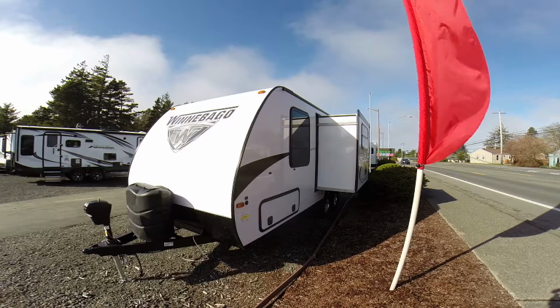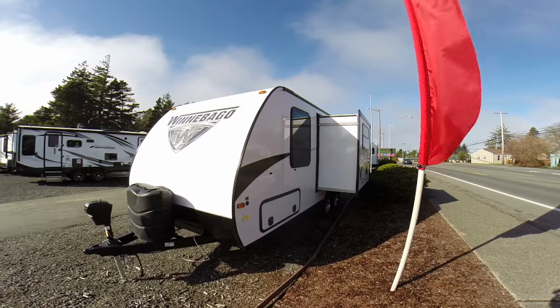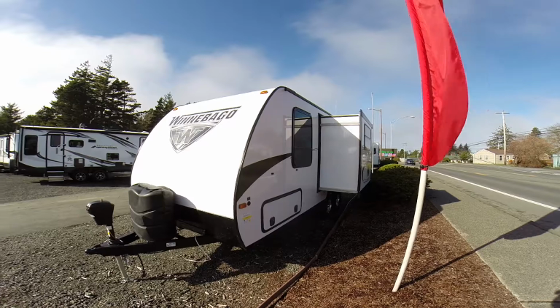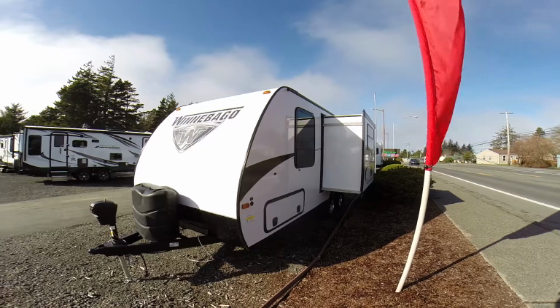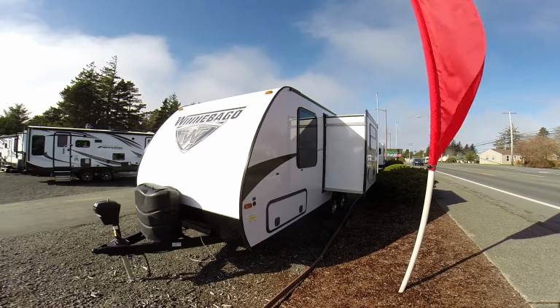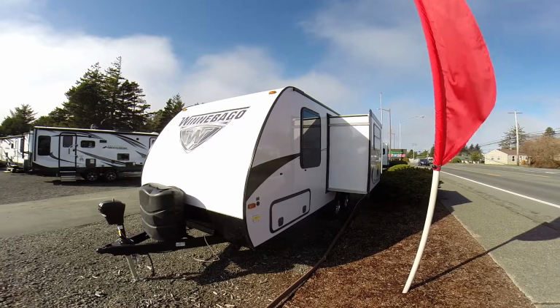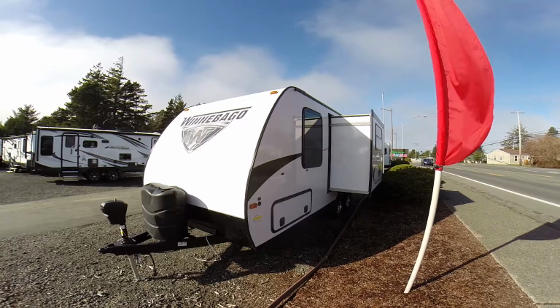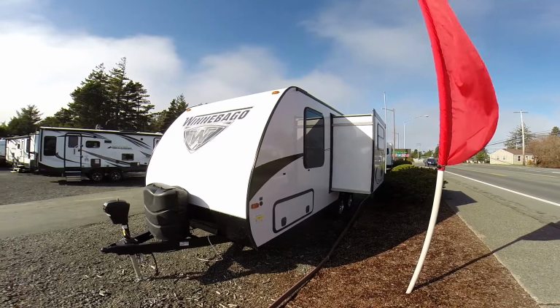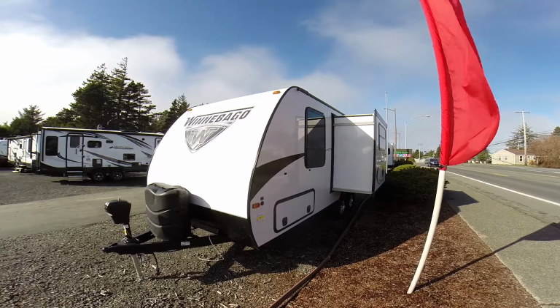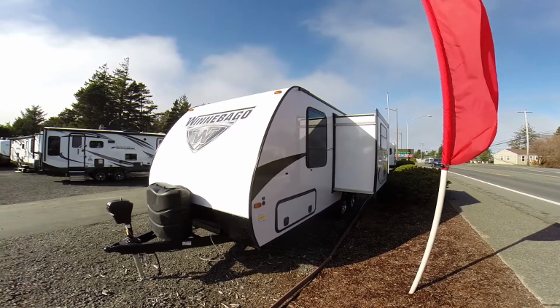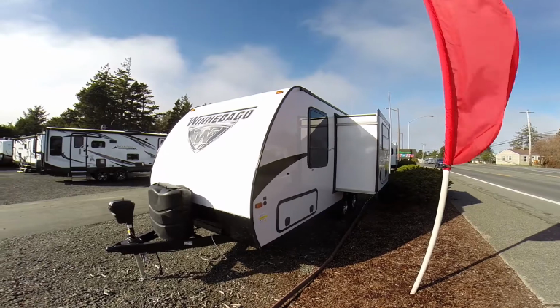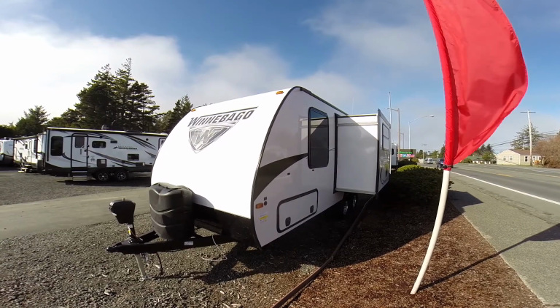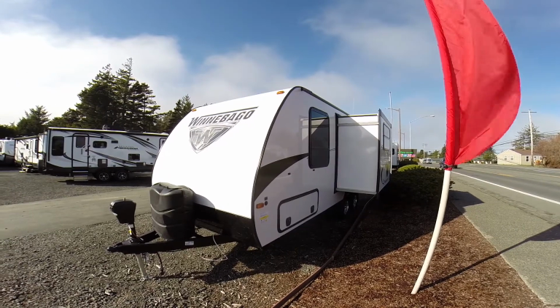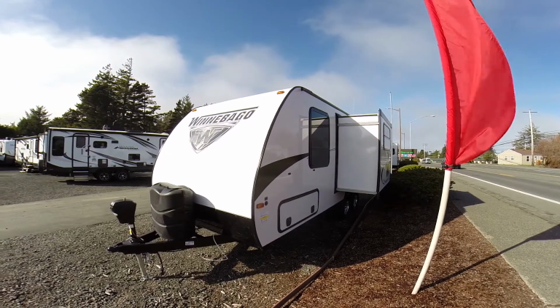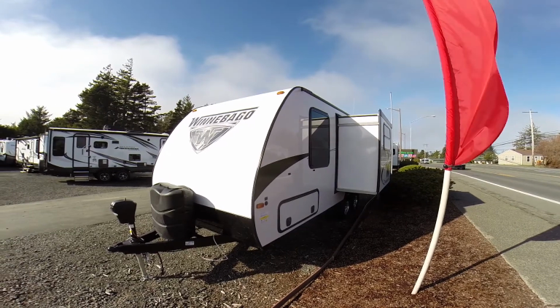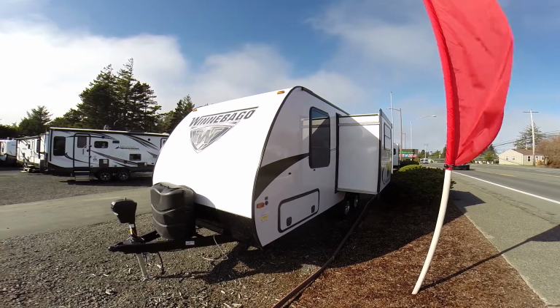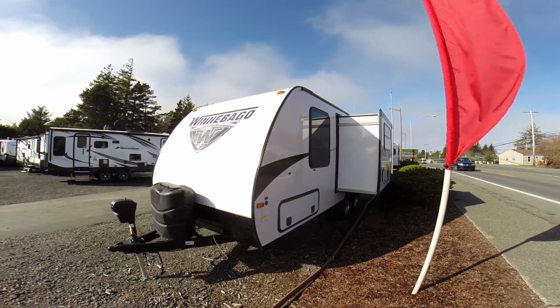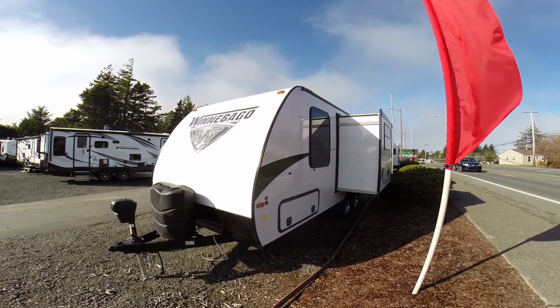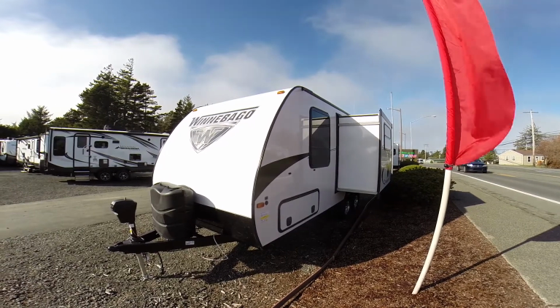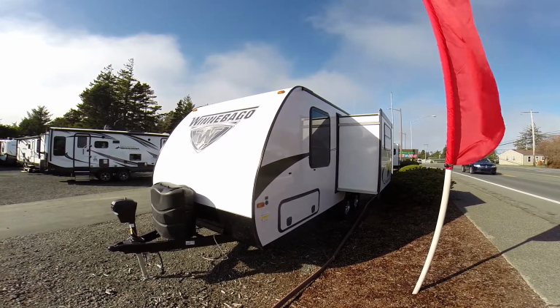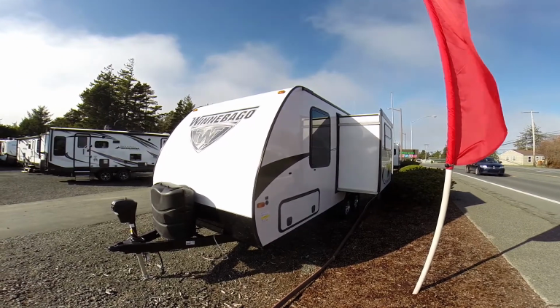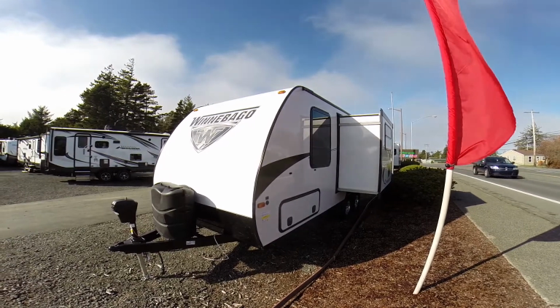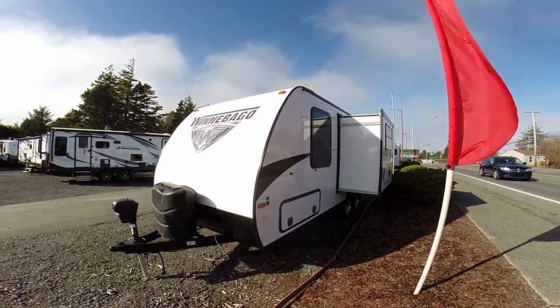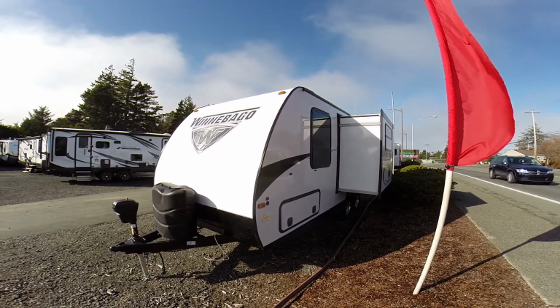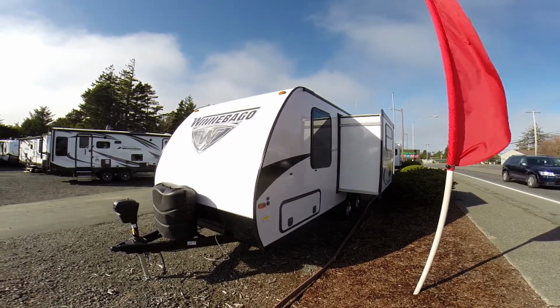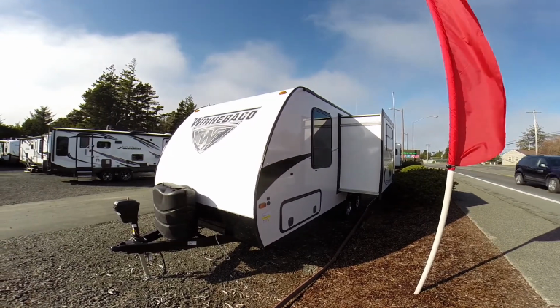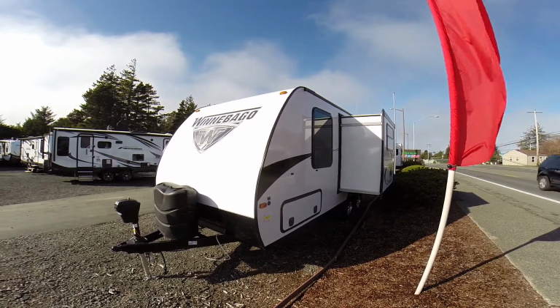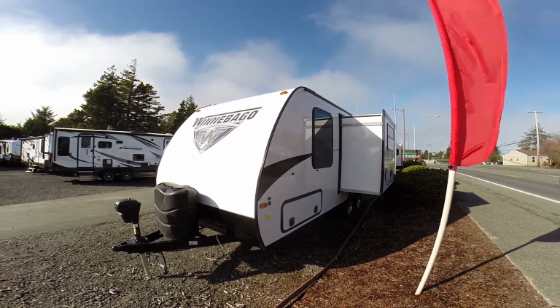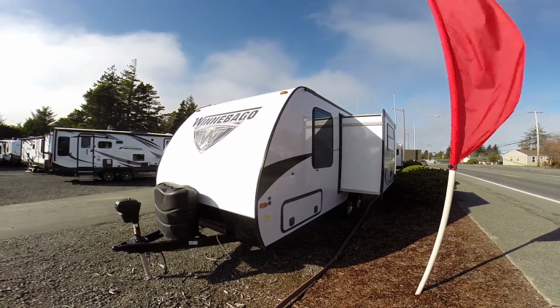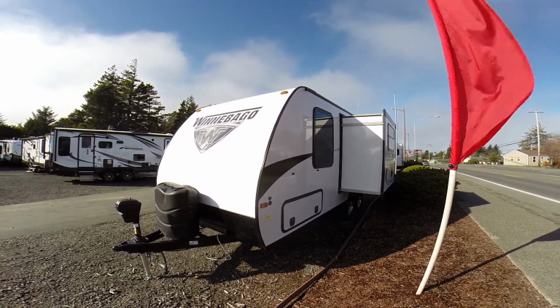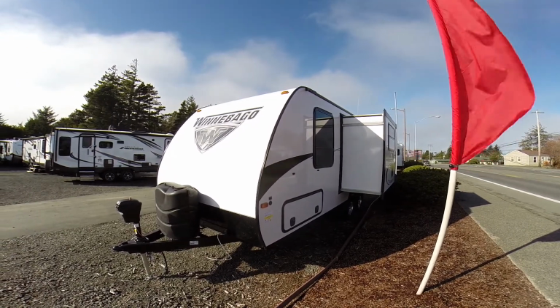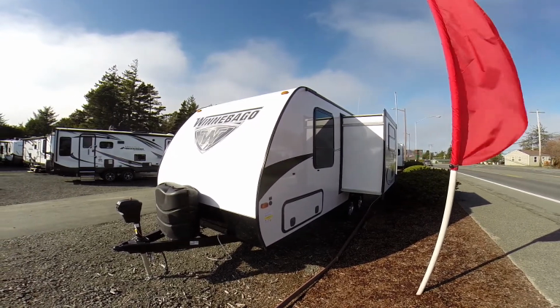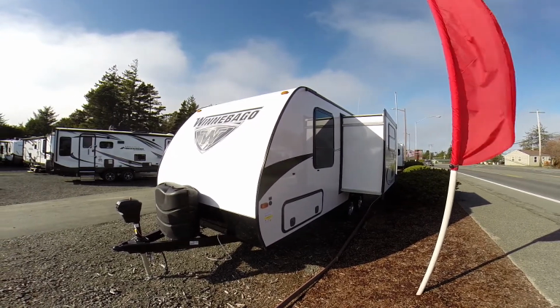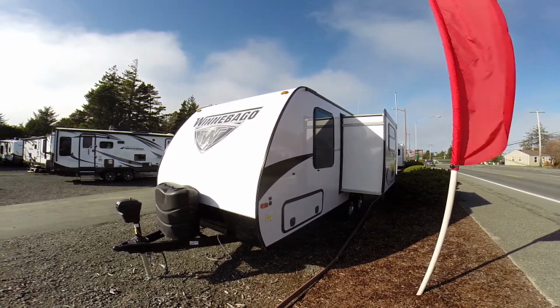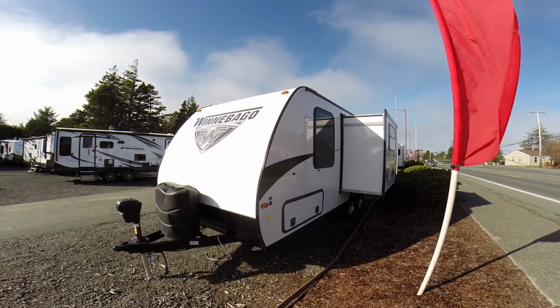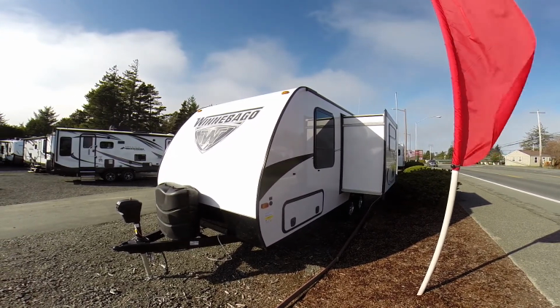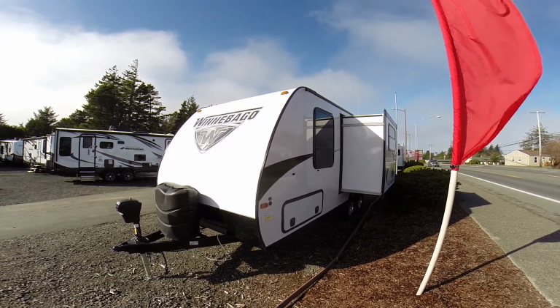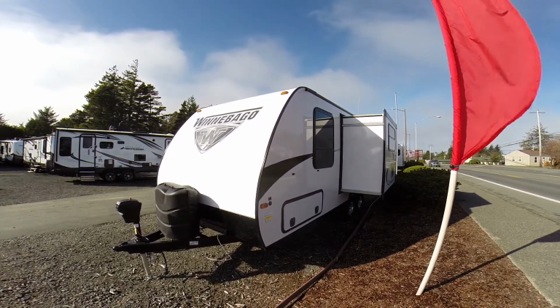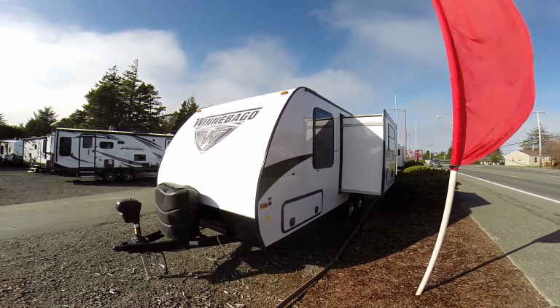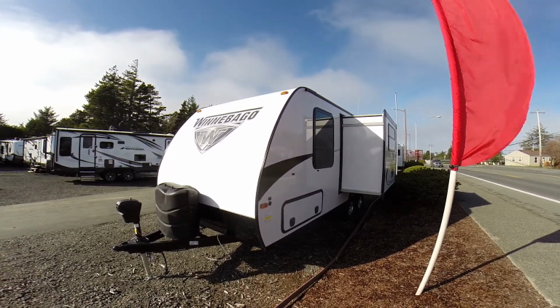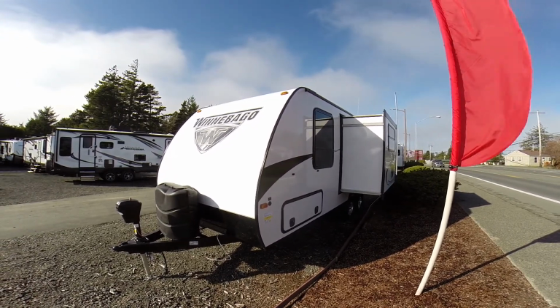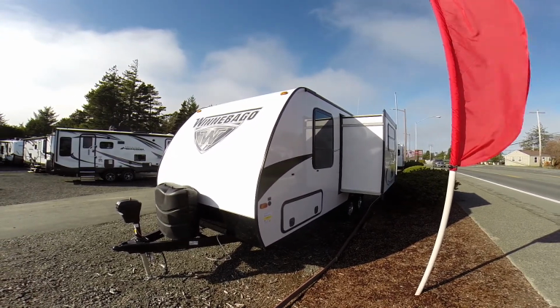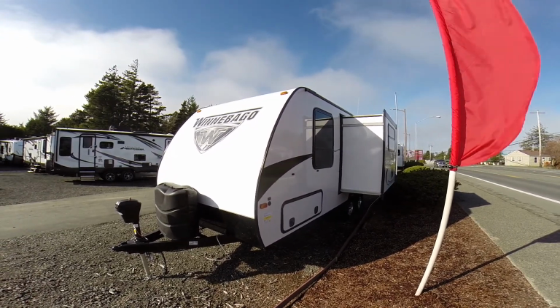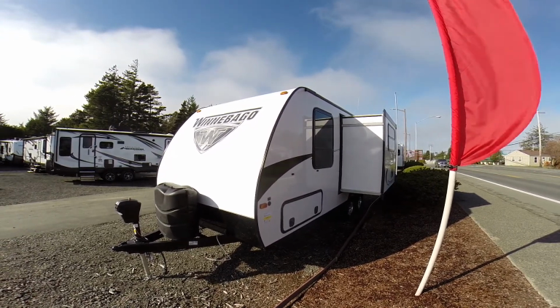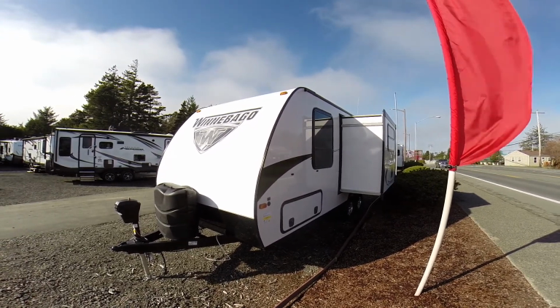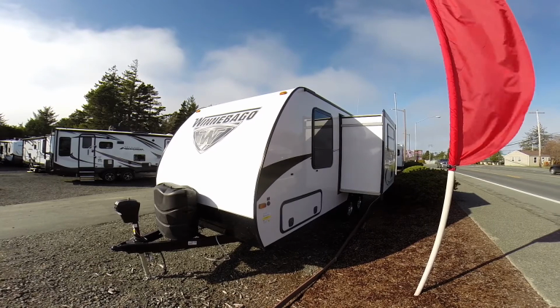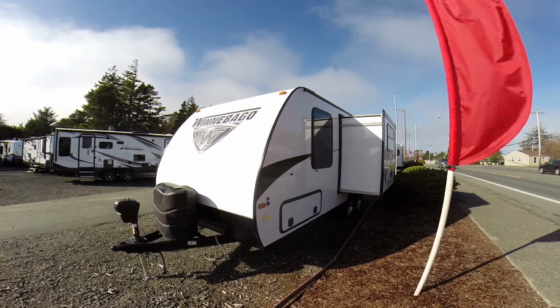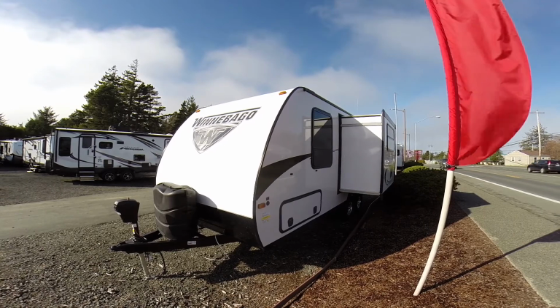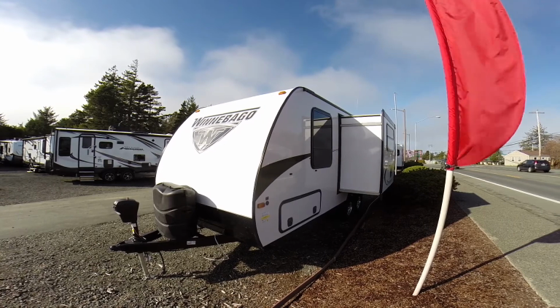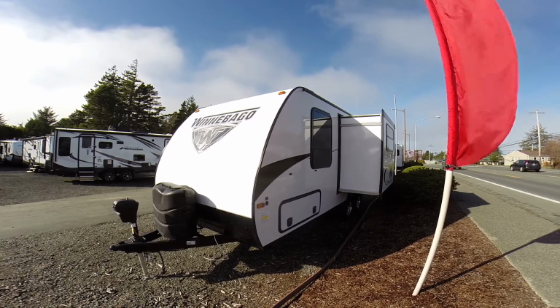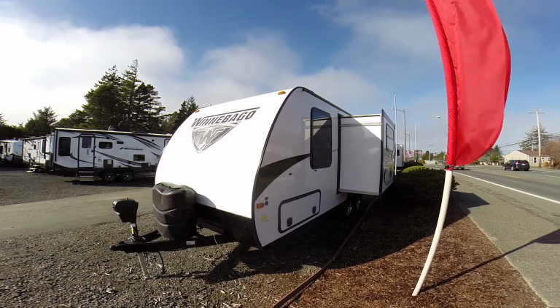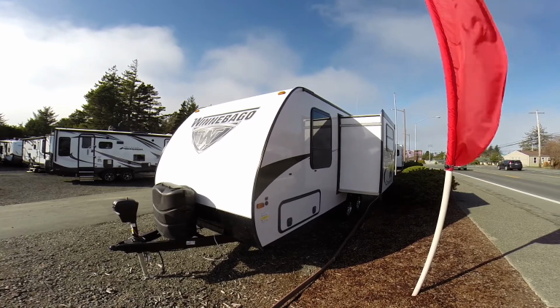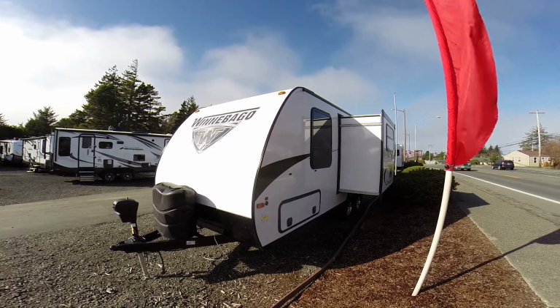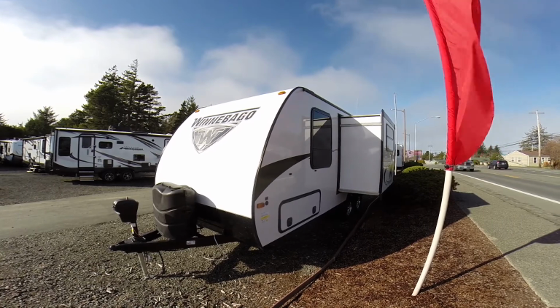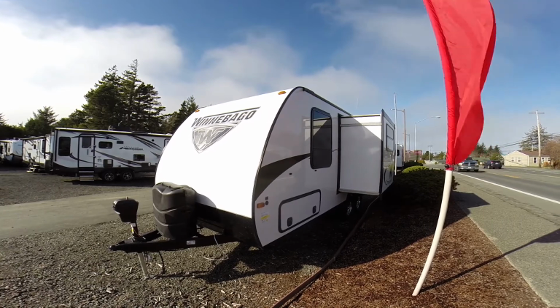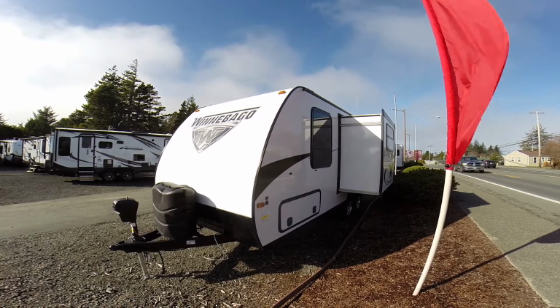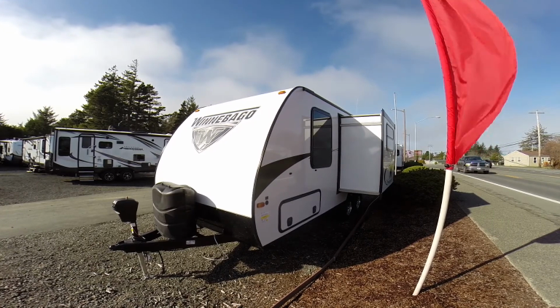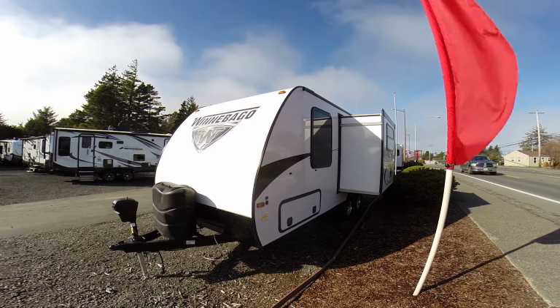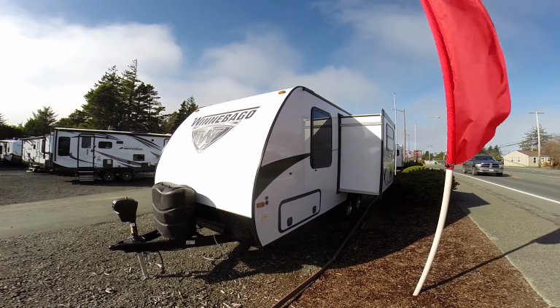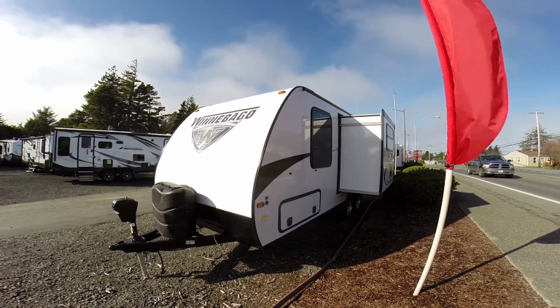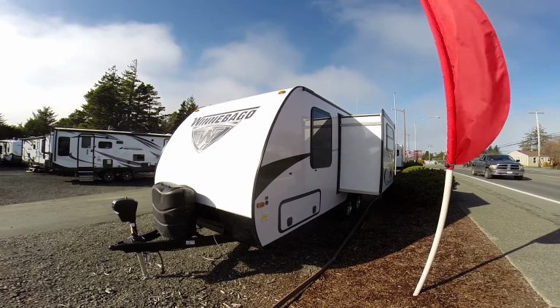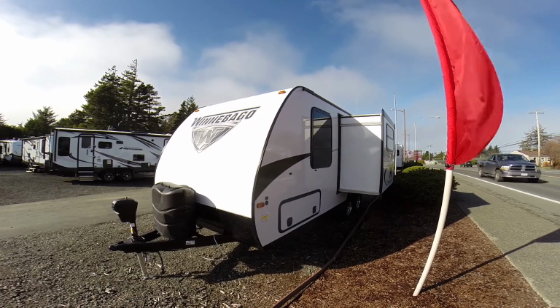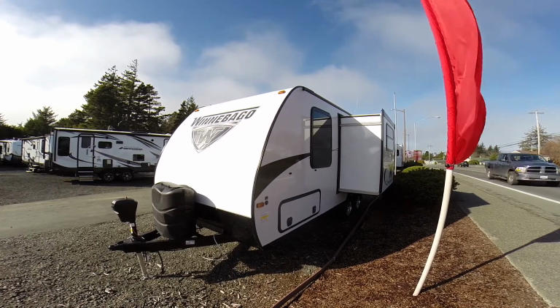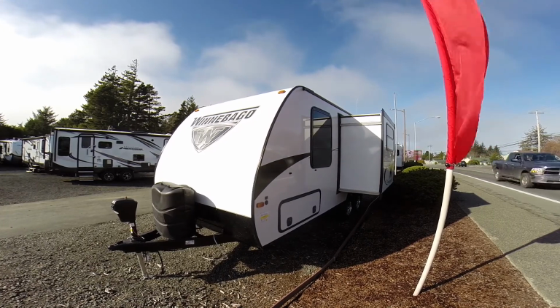Hi, this is Bob with Gibbs RV, and today we're looking at a 2018 Winnebago Minnie. This is the model 2108 DS.